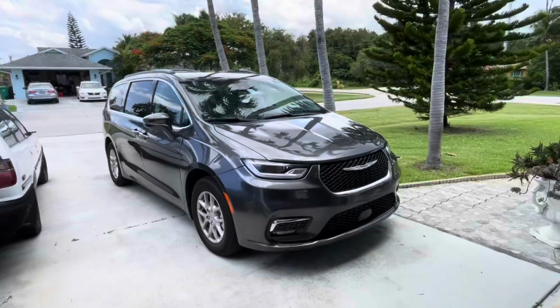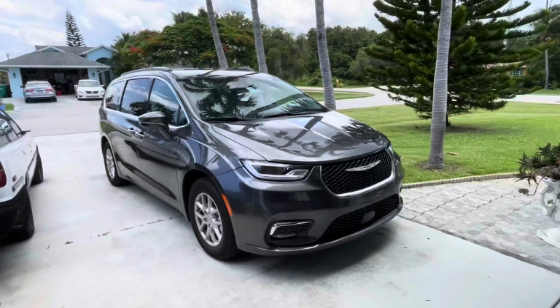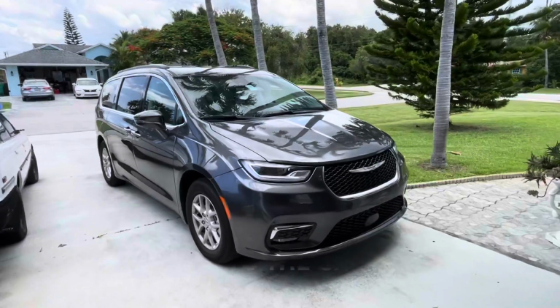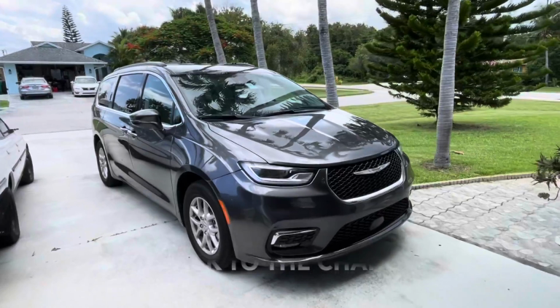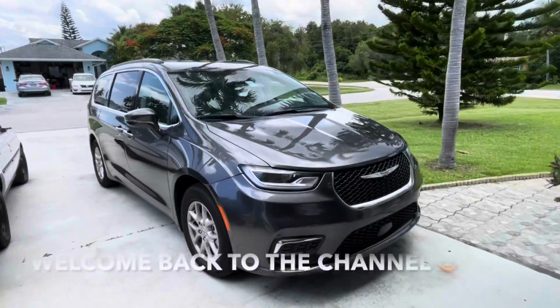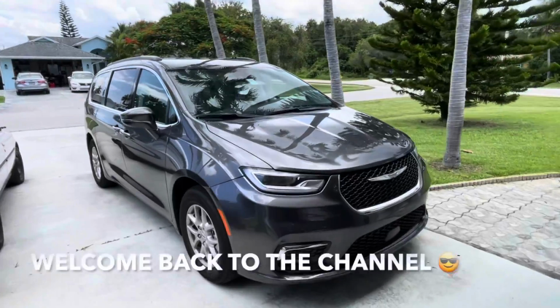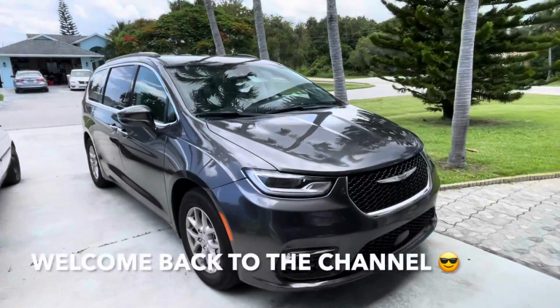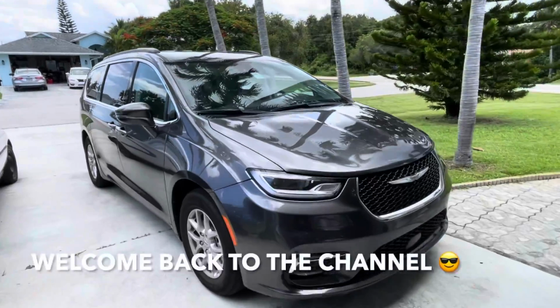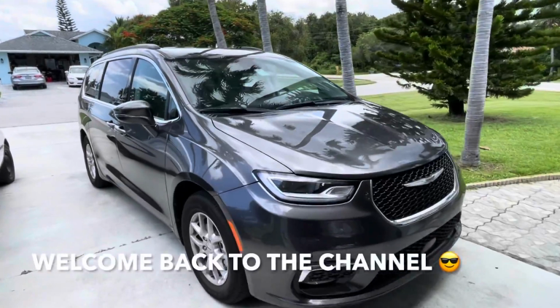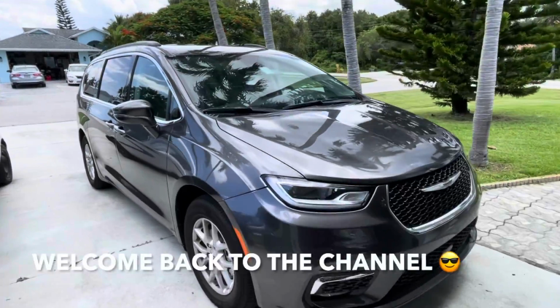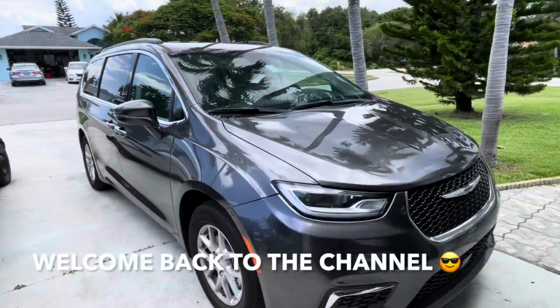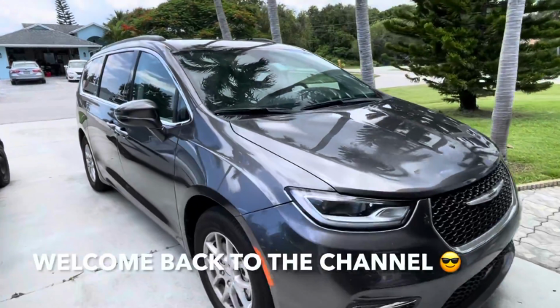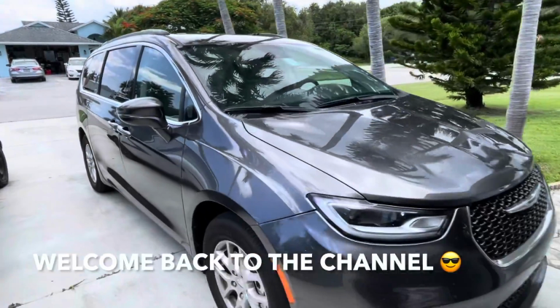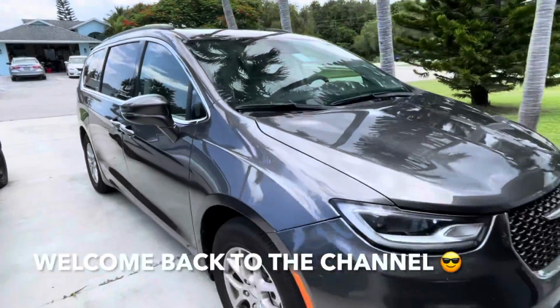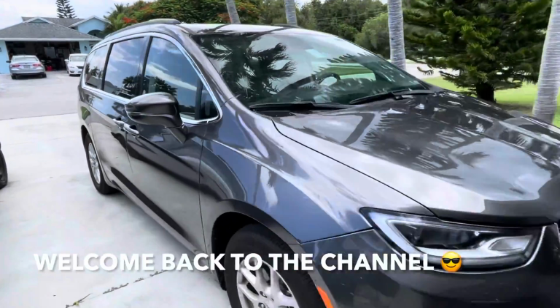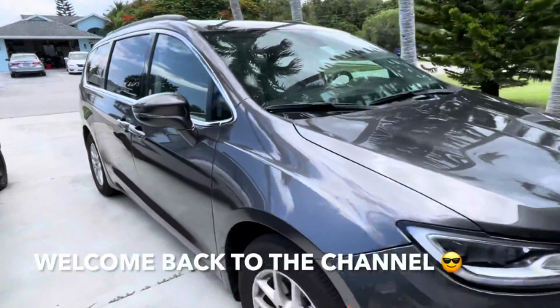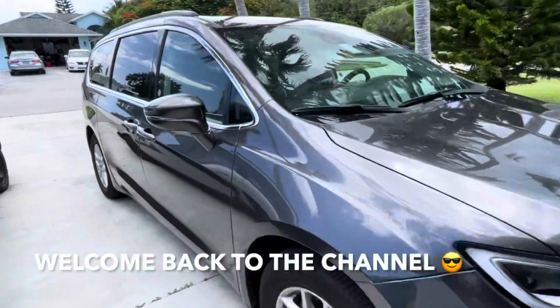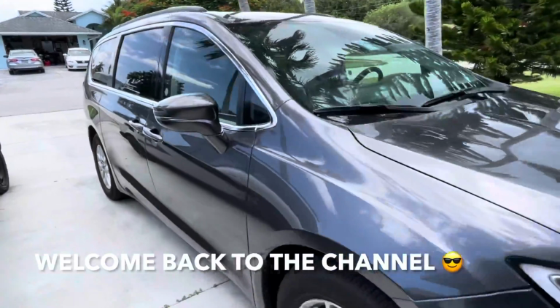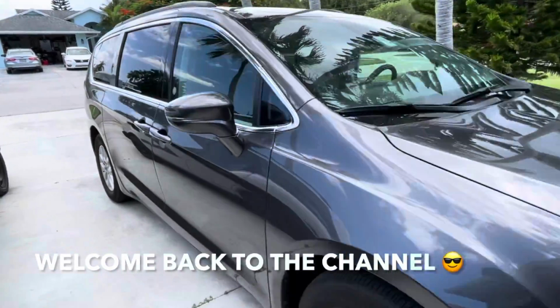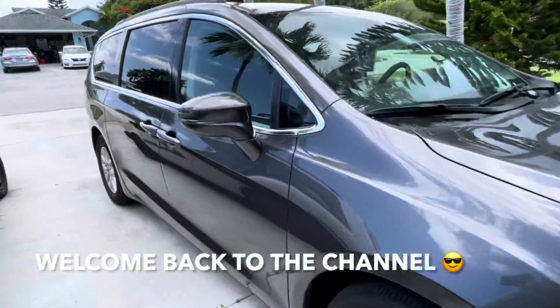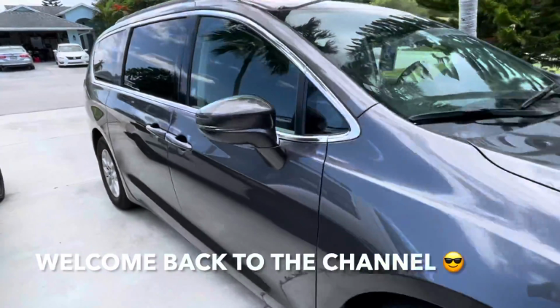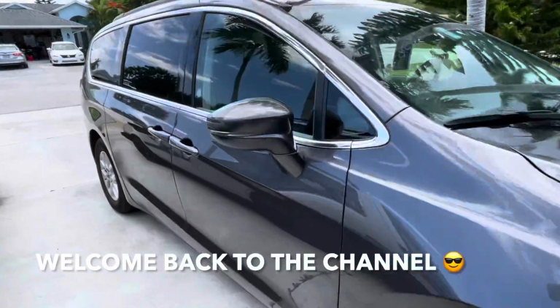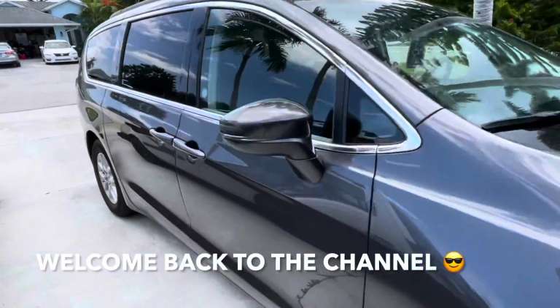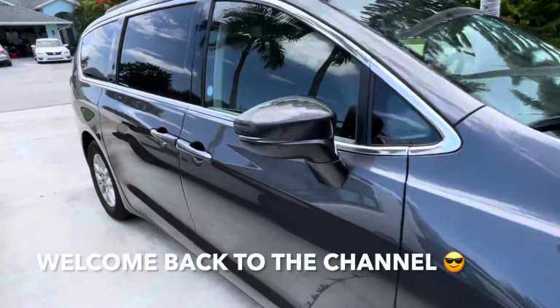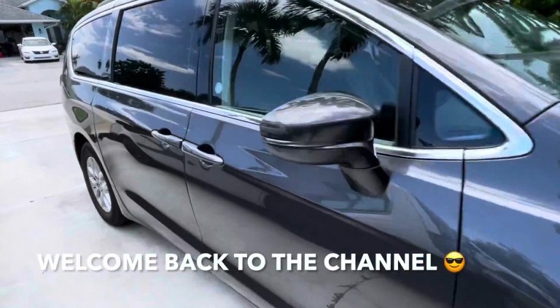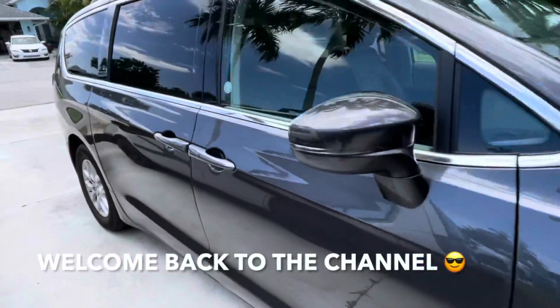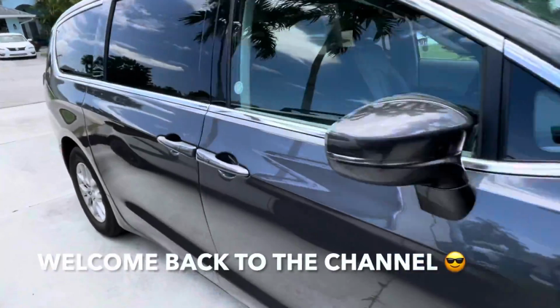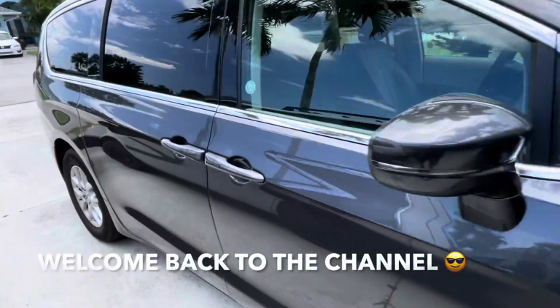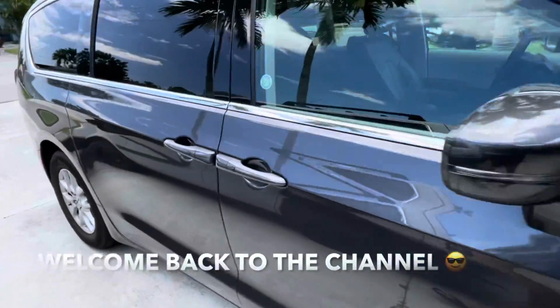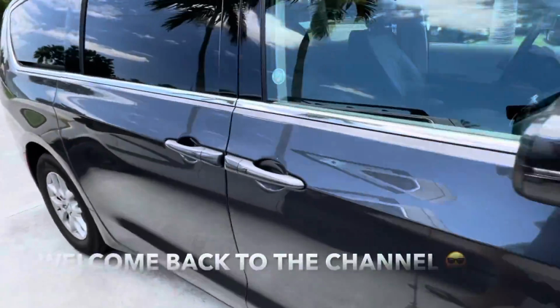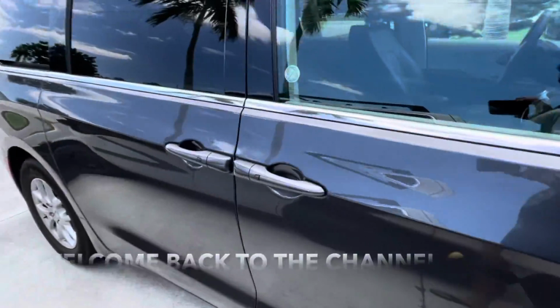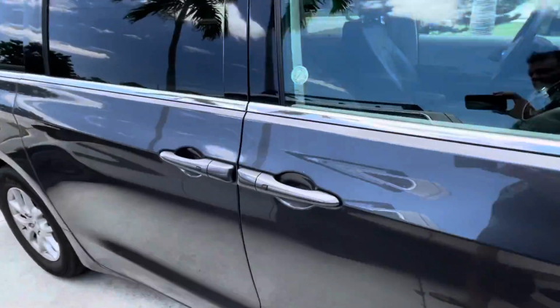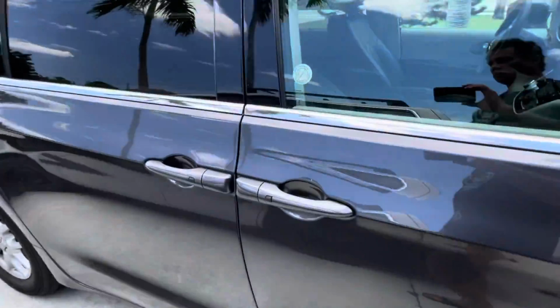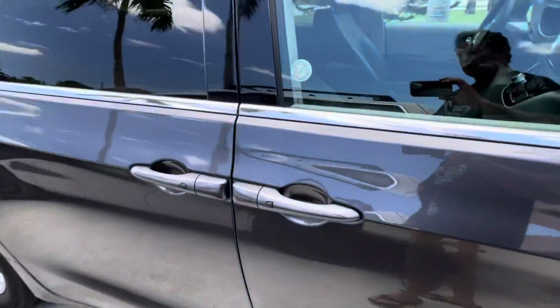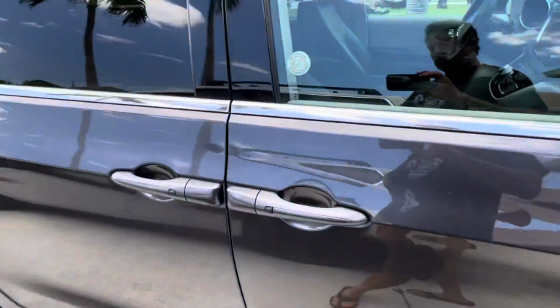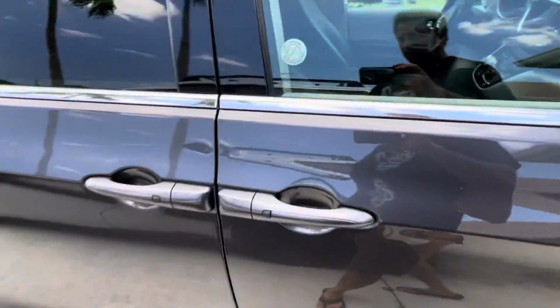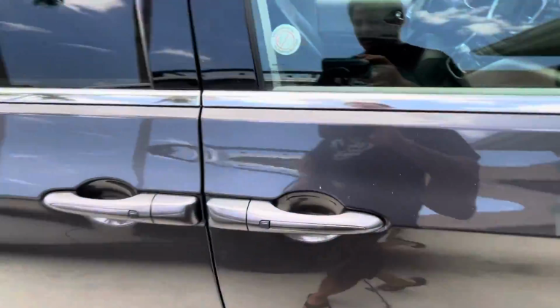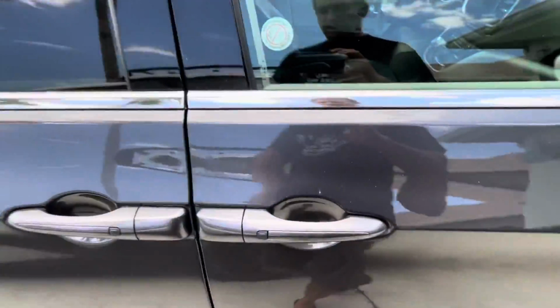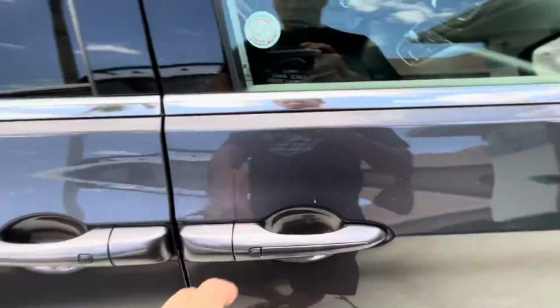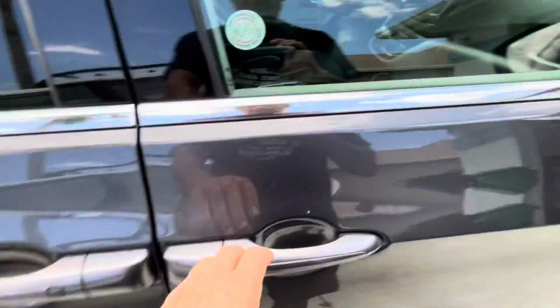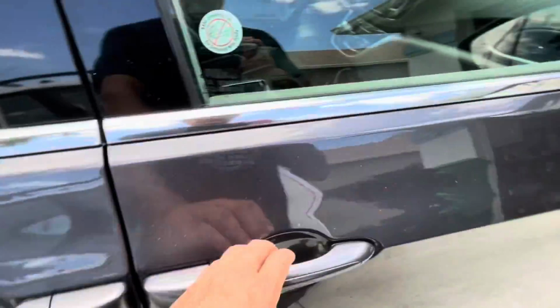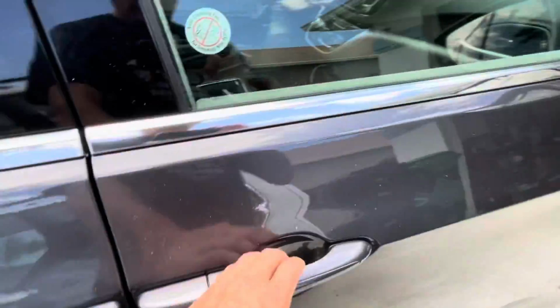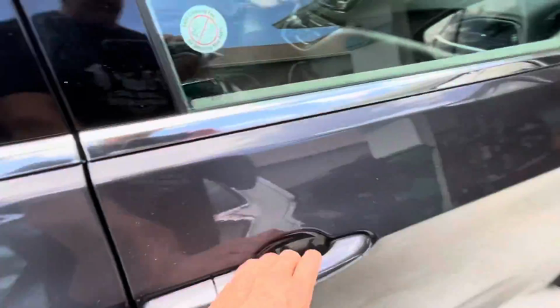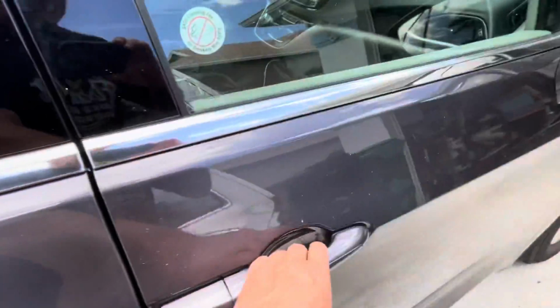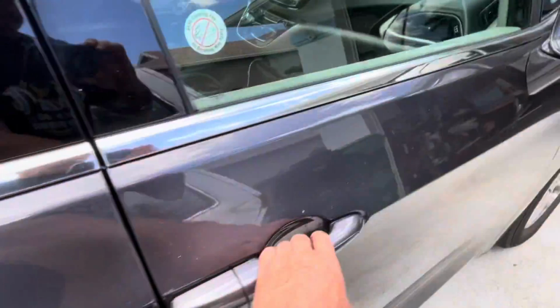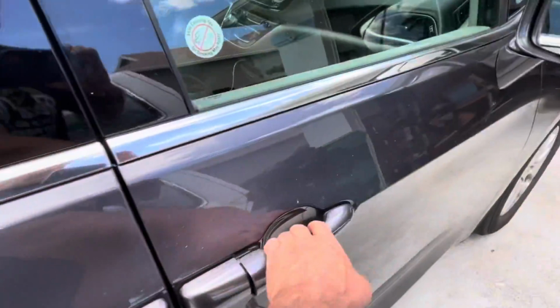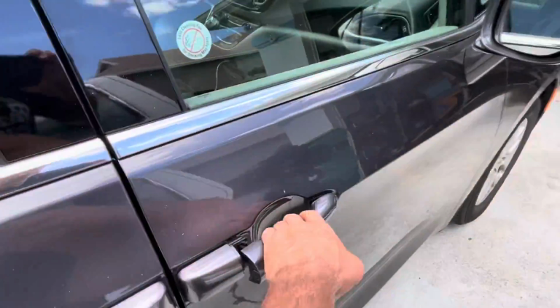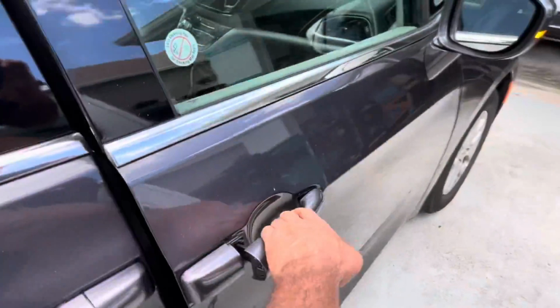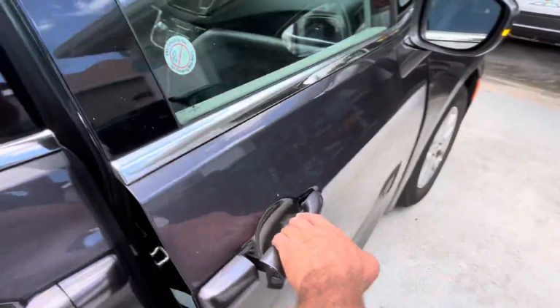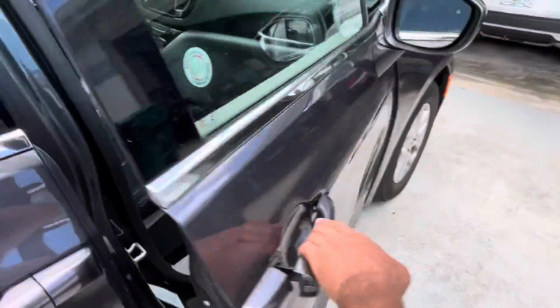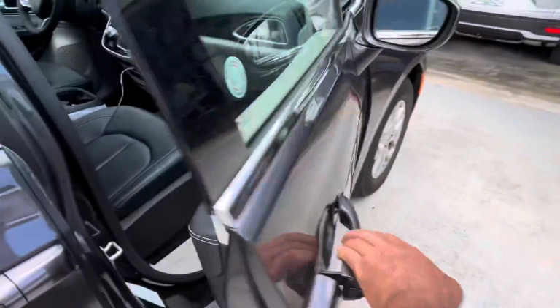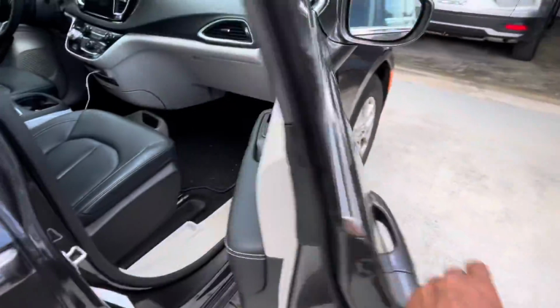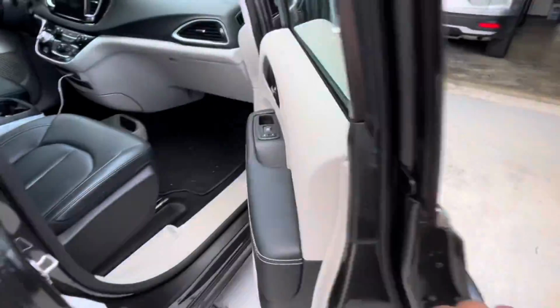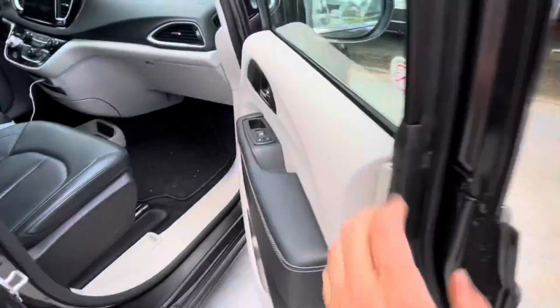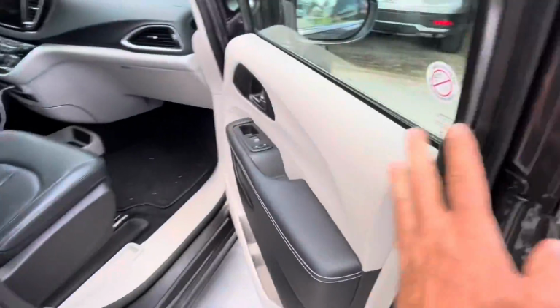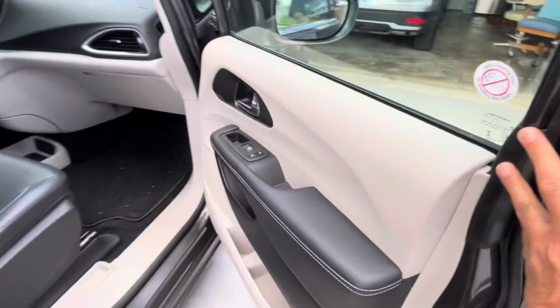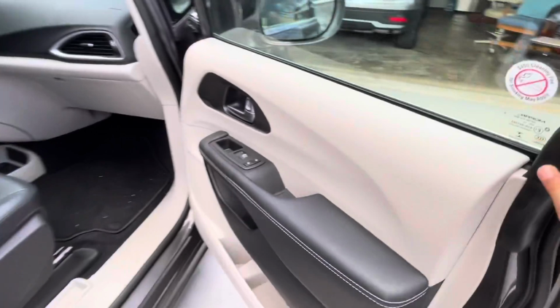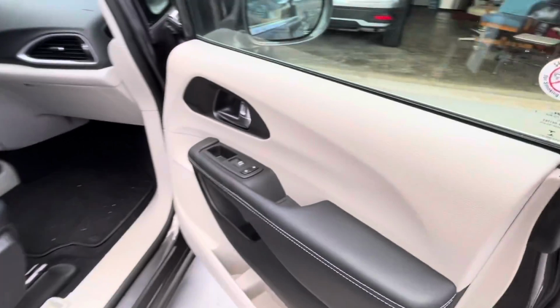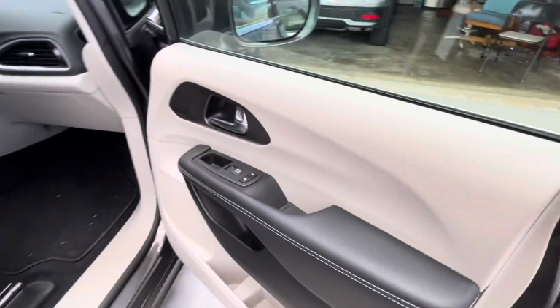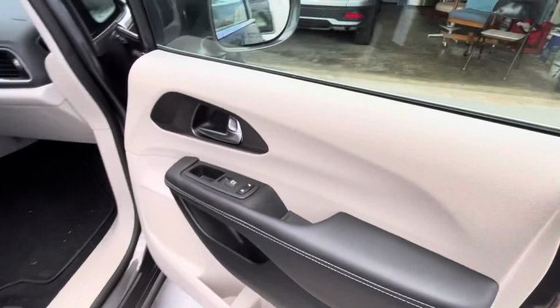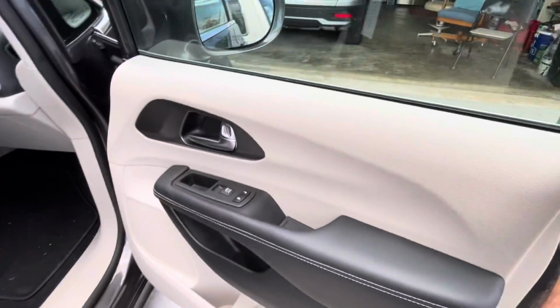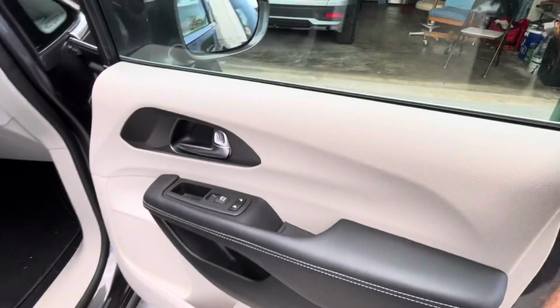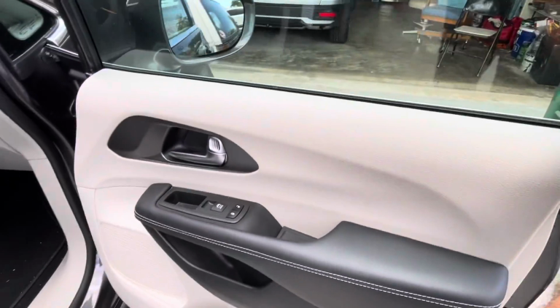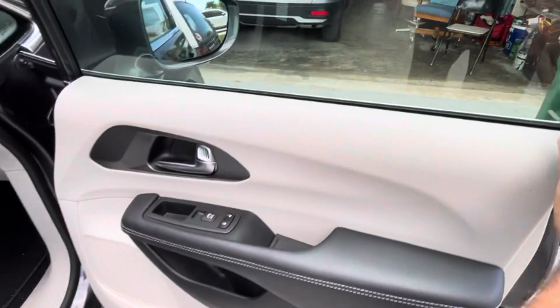Hey guys, welcome back to Fixing It. Today I'm going to show you how to remove the door panel on this 2022 Chrysler Pacifica.